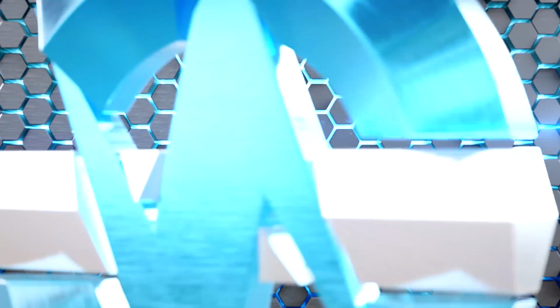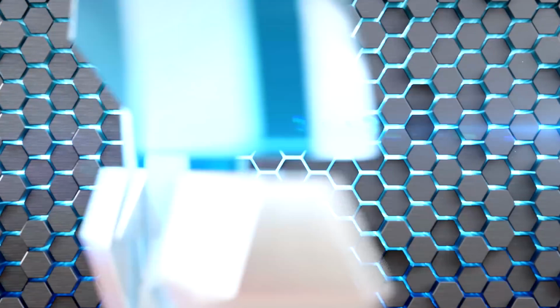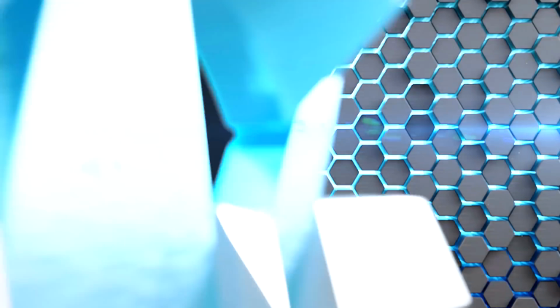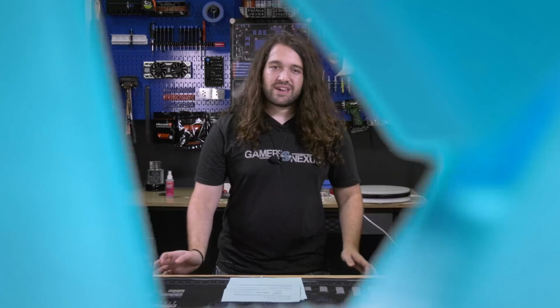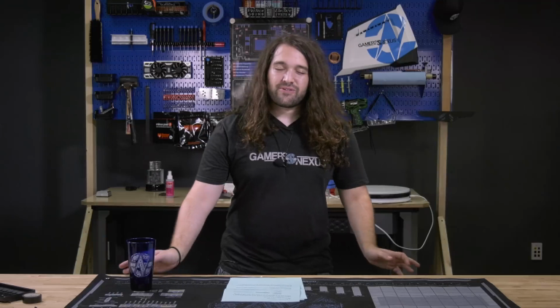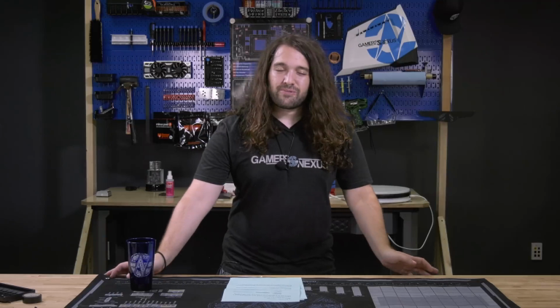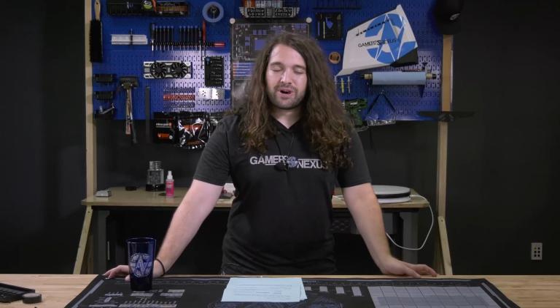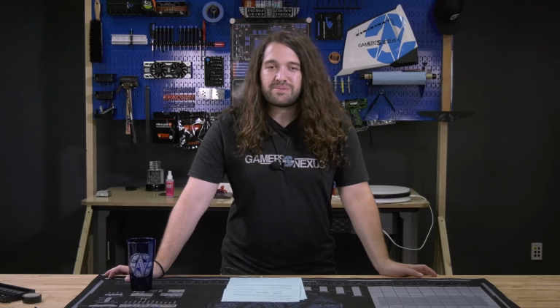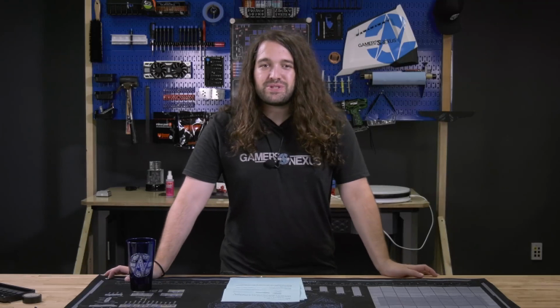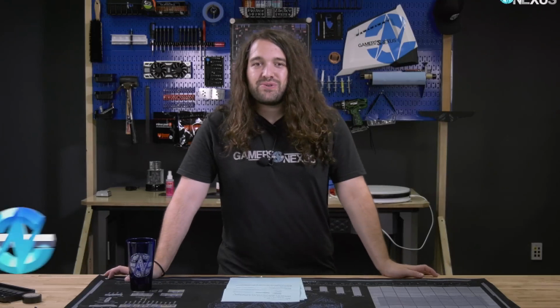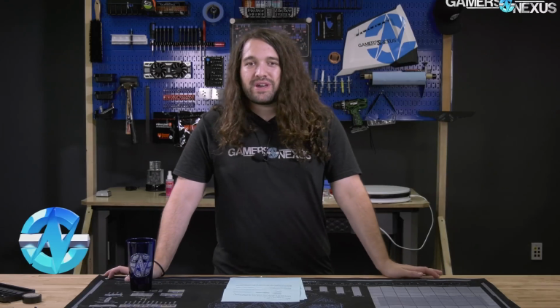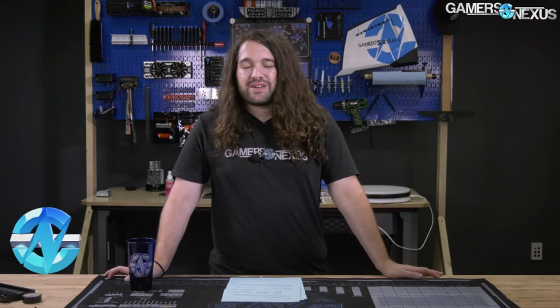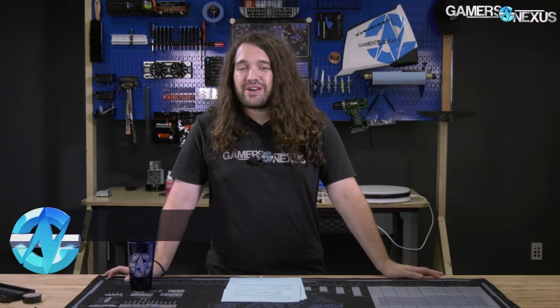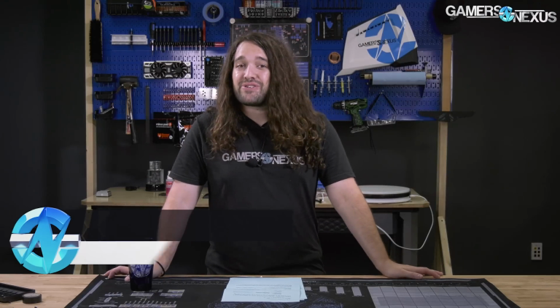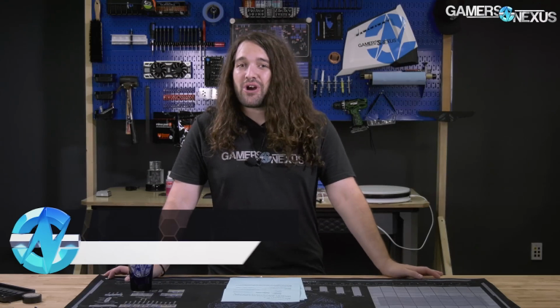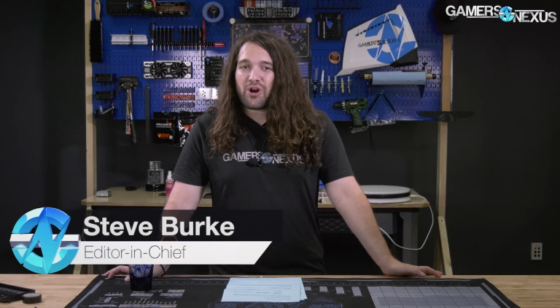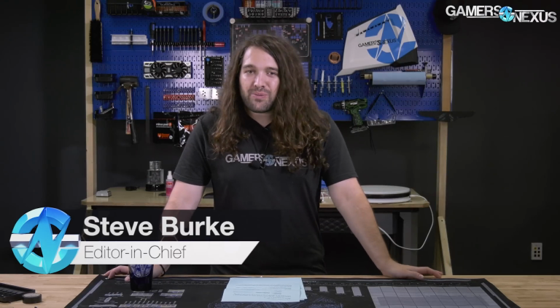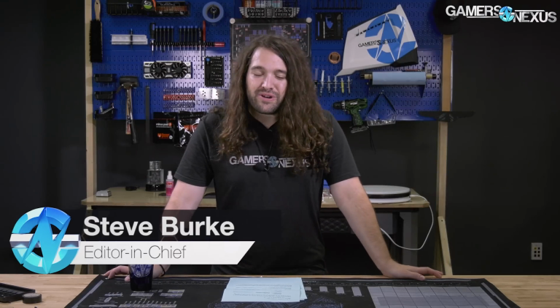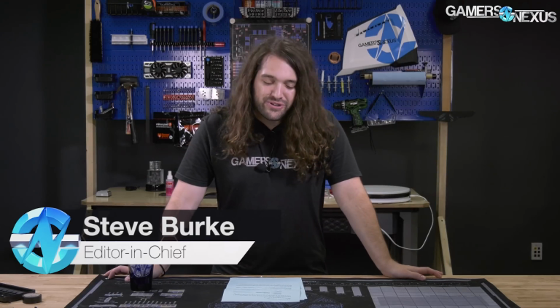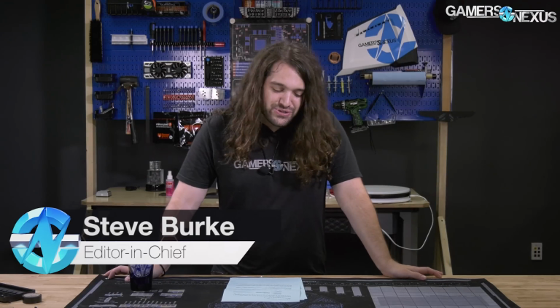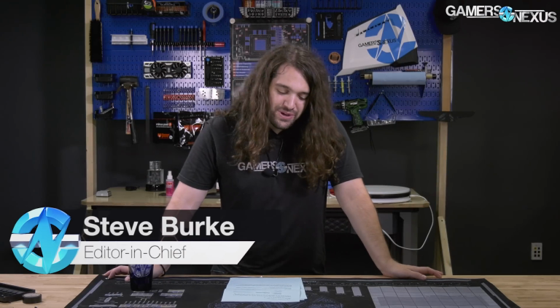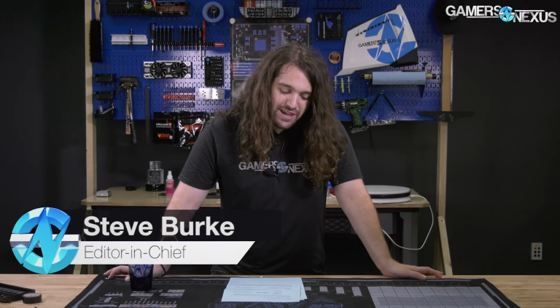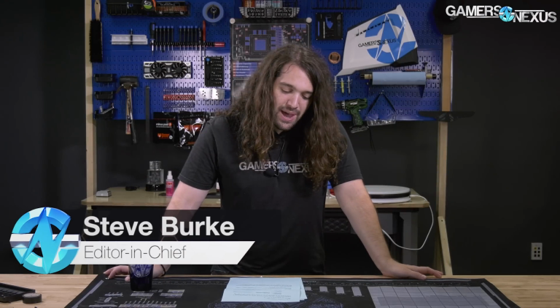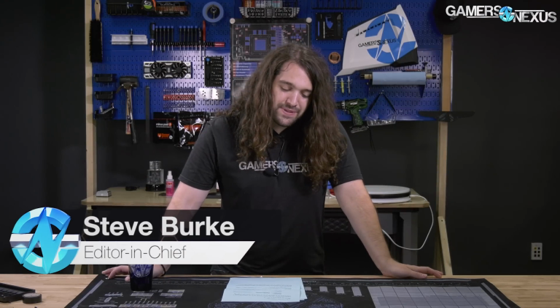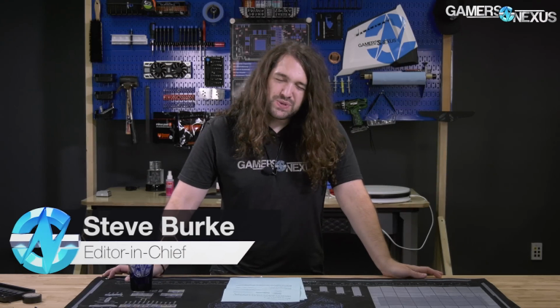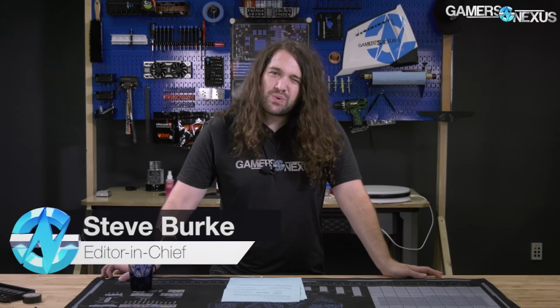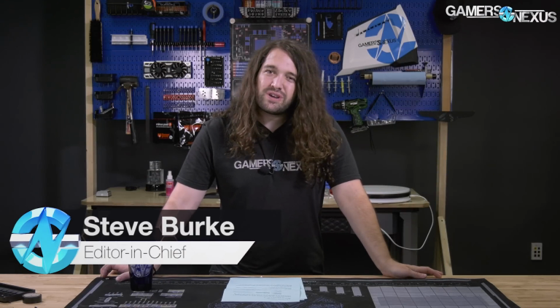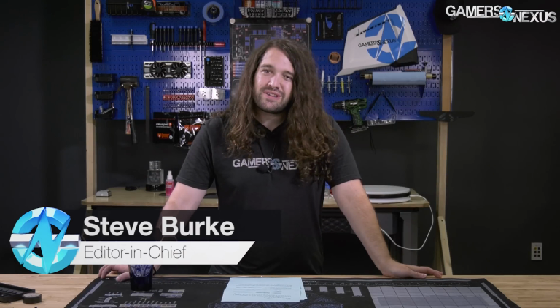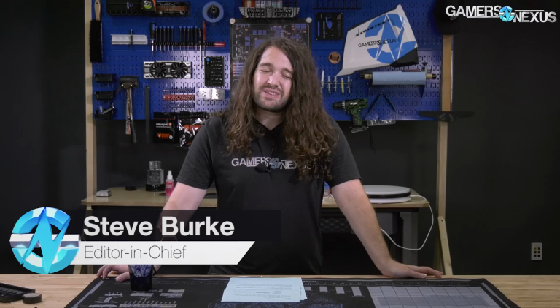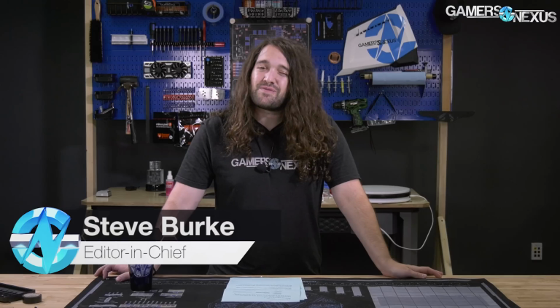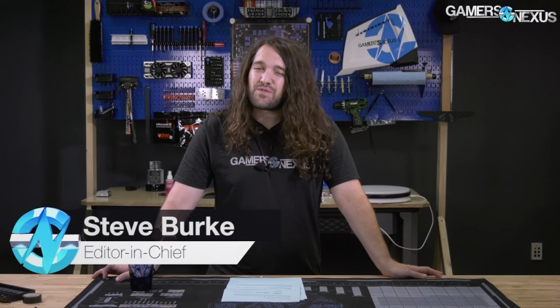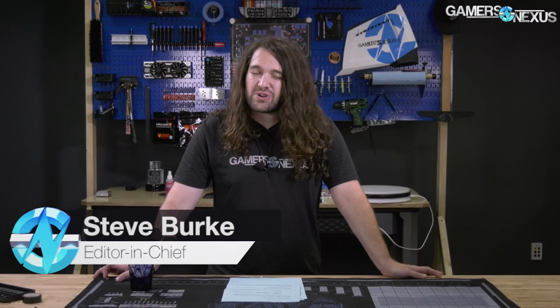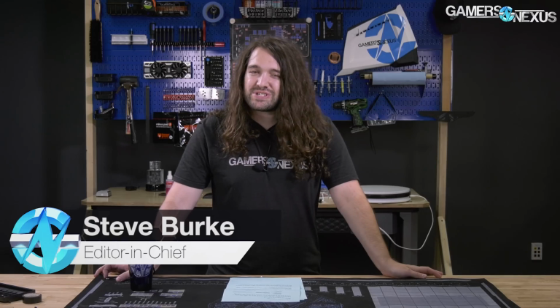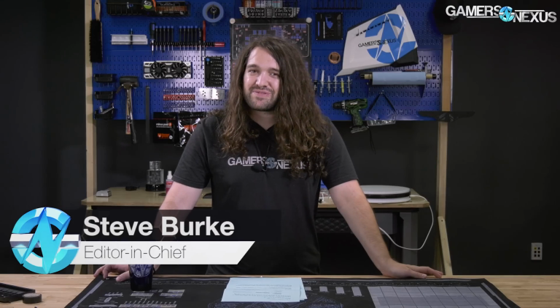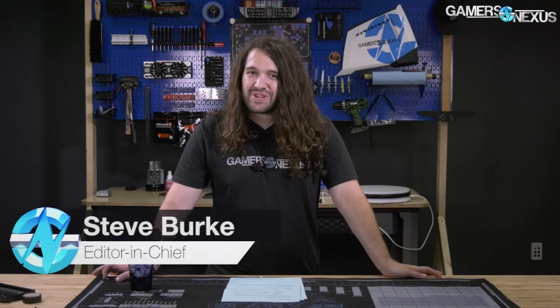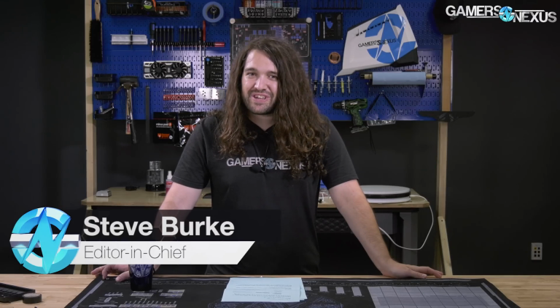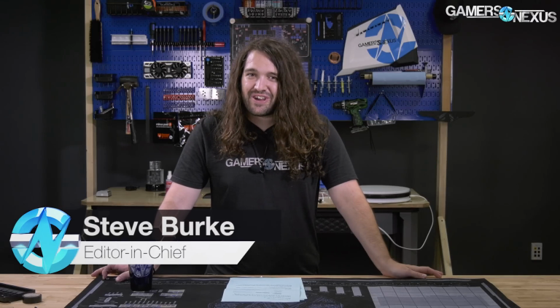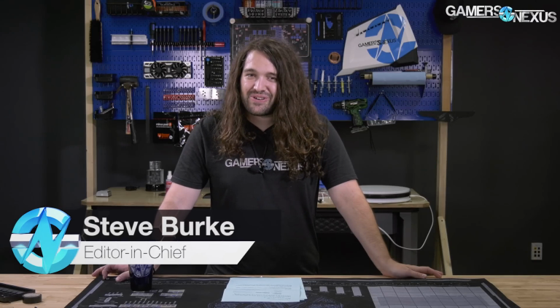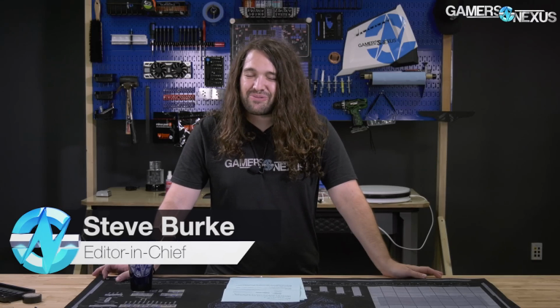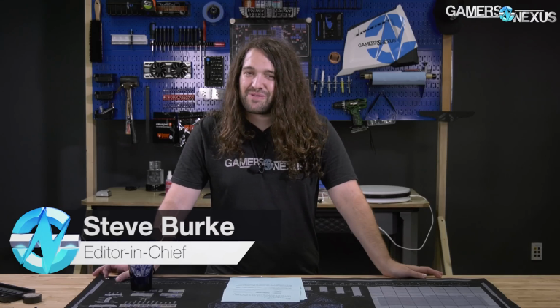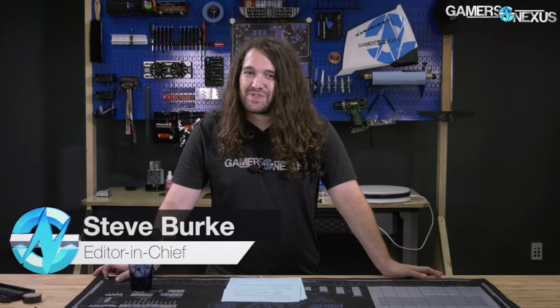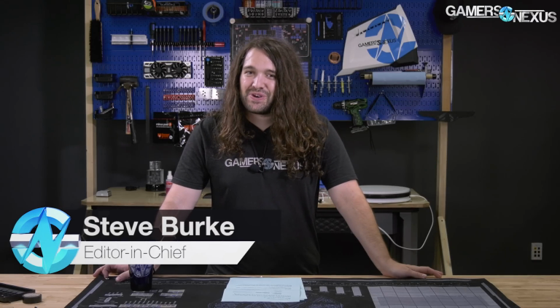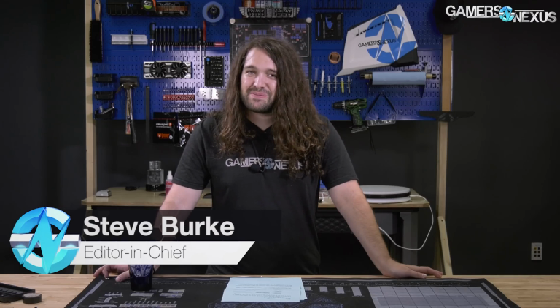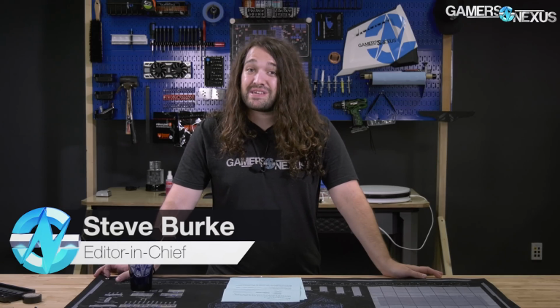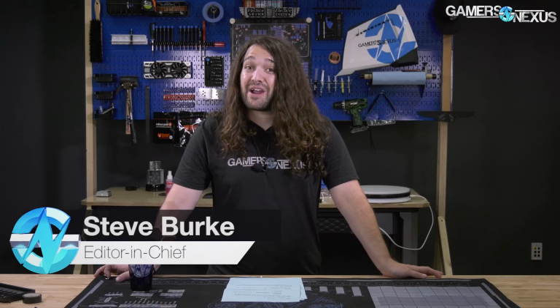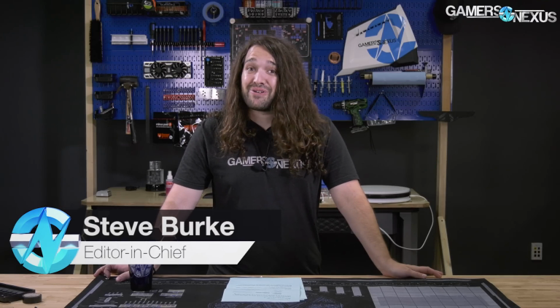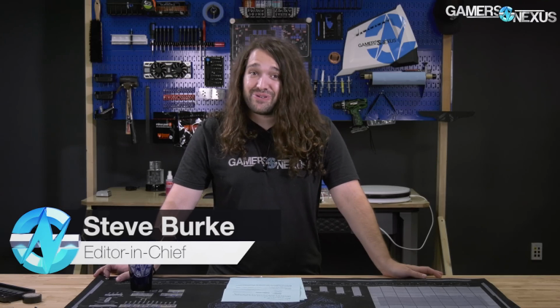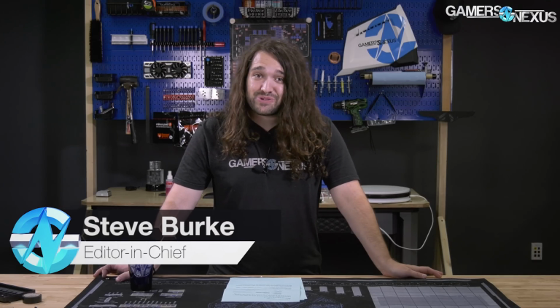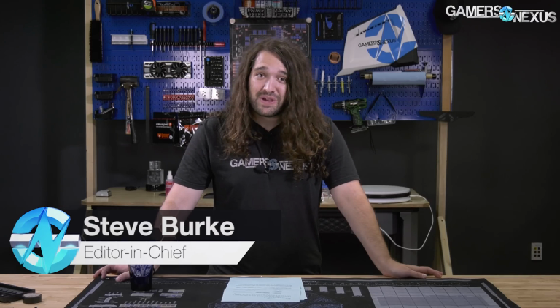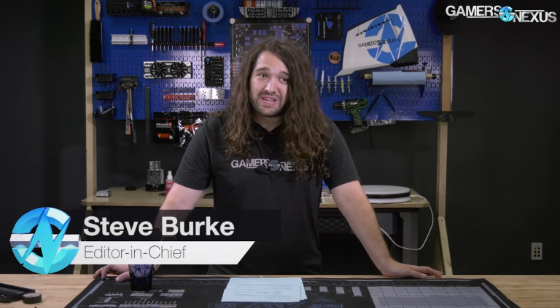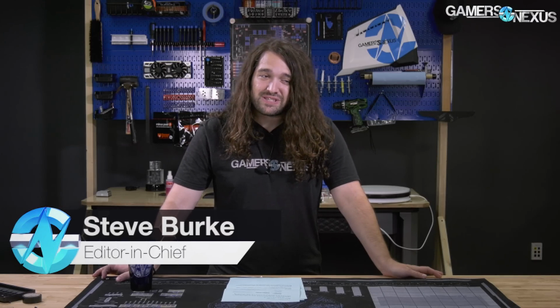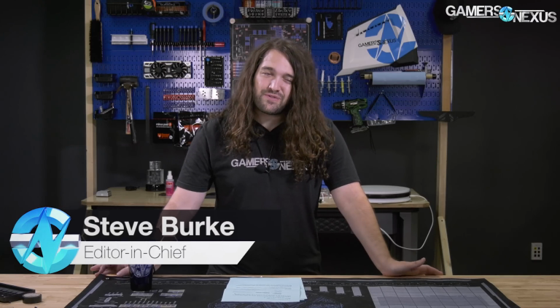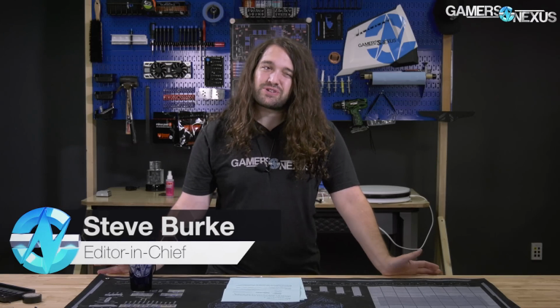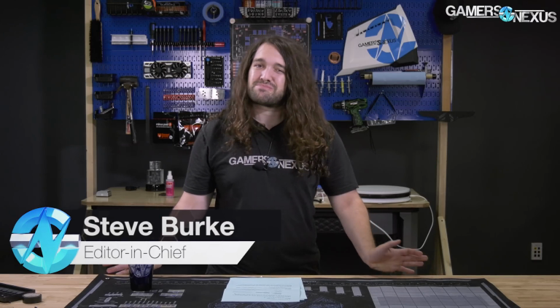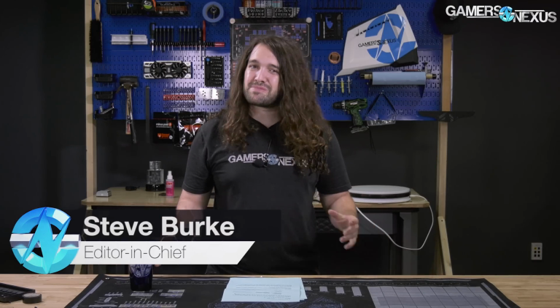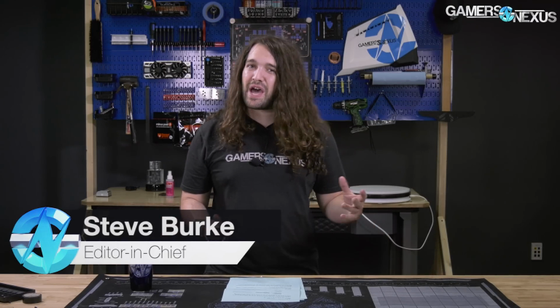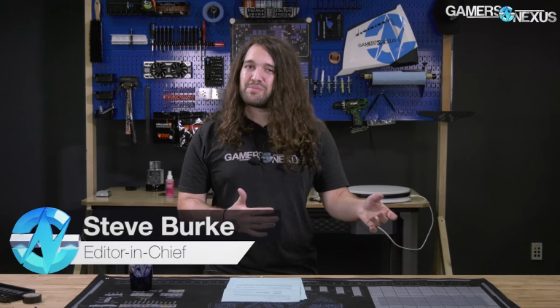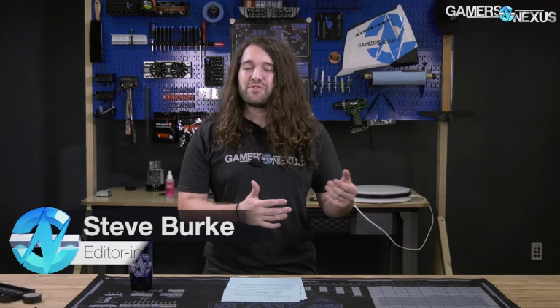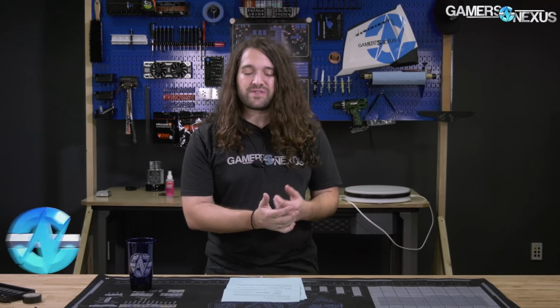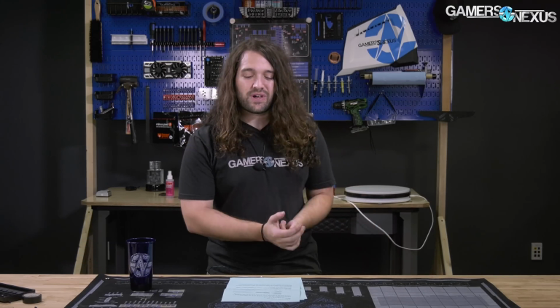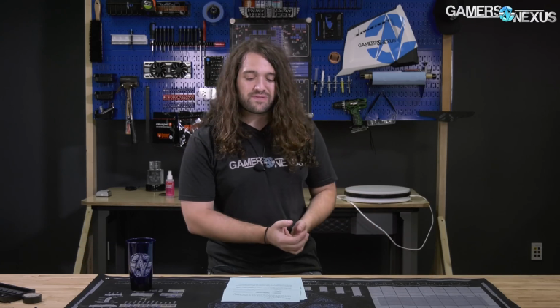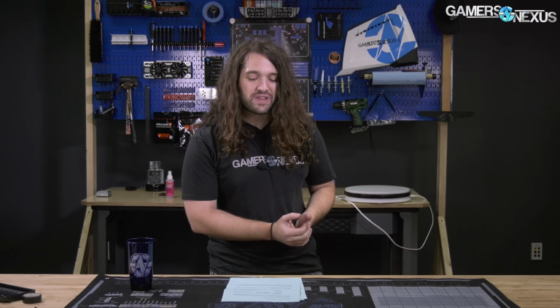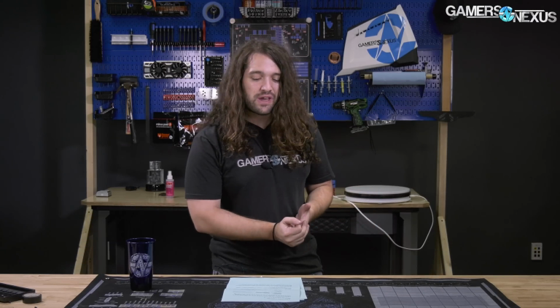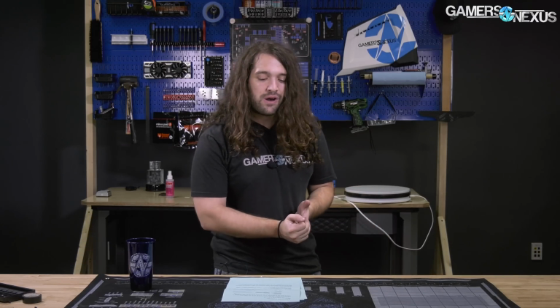Hey everyone, welcome to another Hardware News Recap. This one is the first video that we filmed in our new space — the first non-moving vlog video.